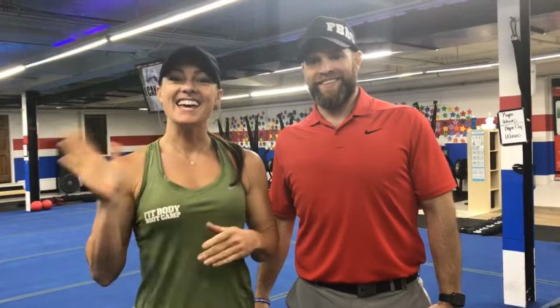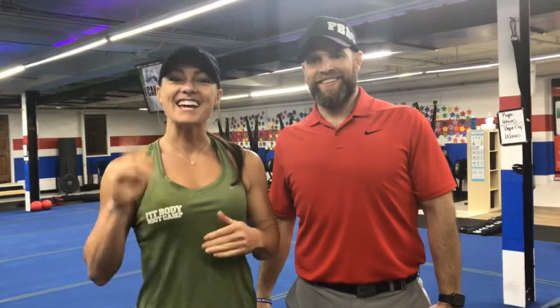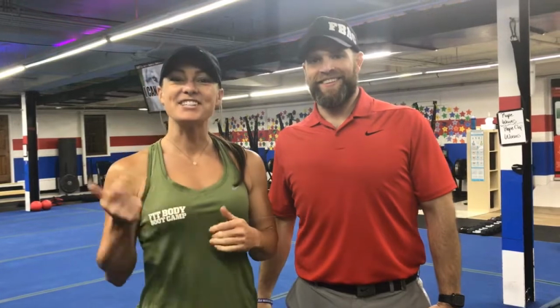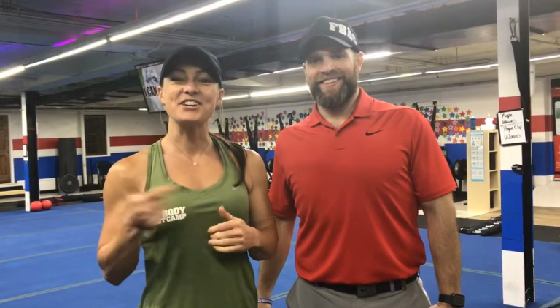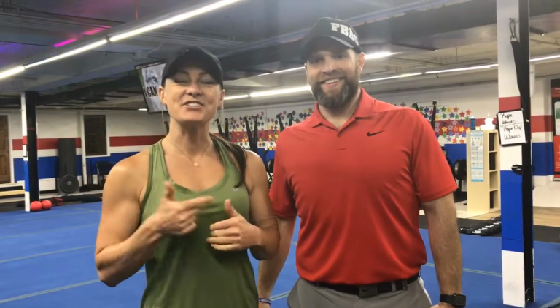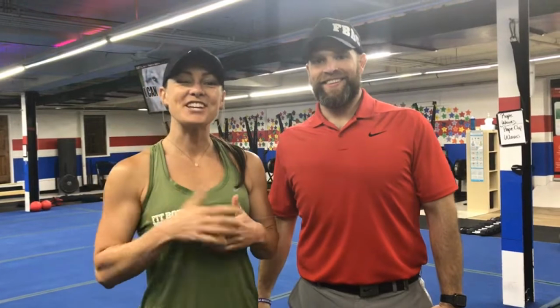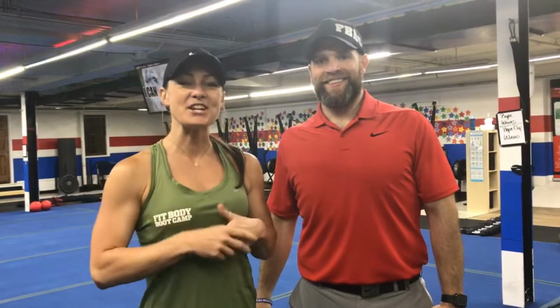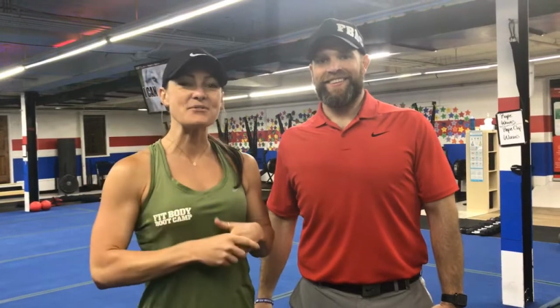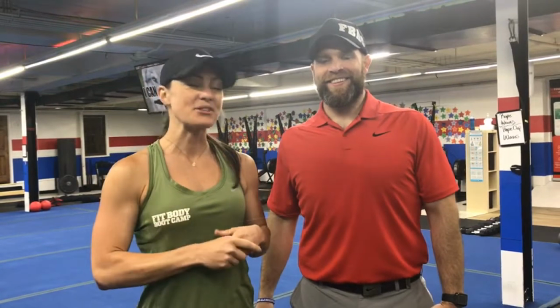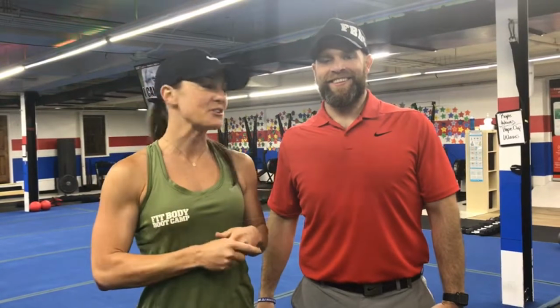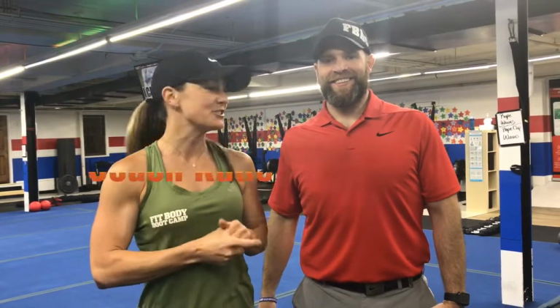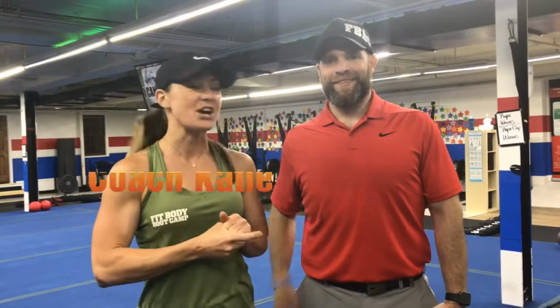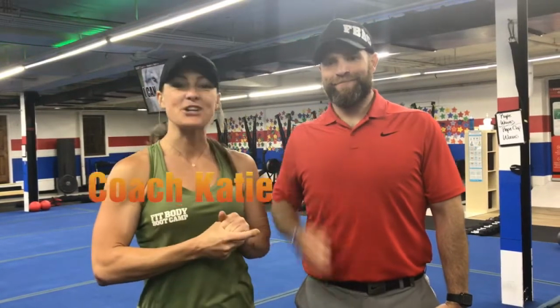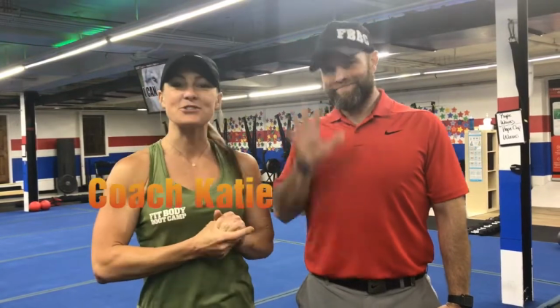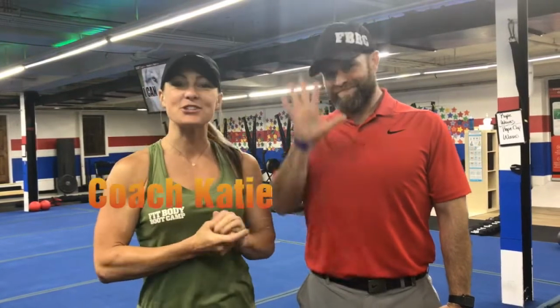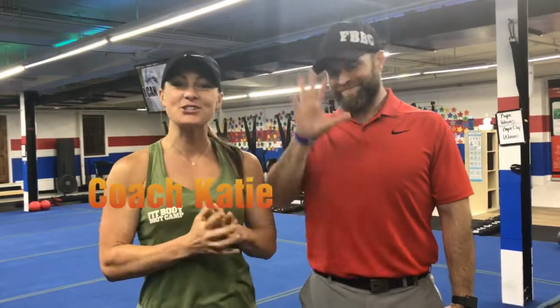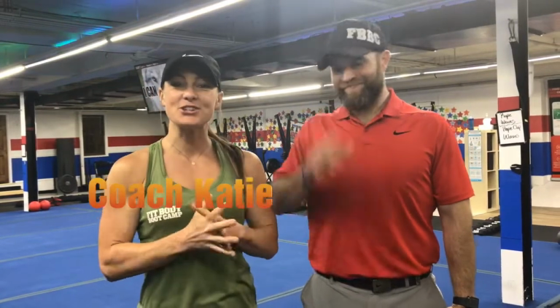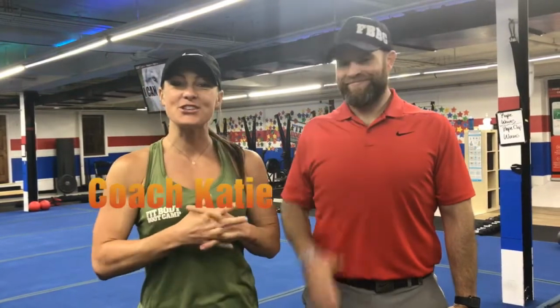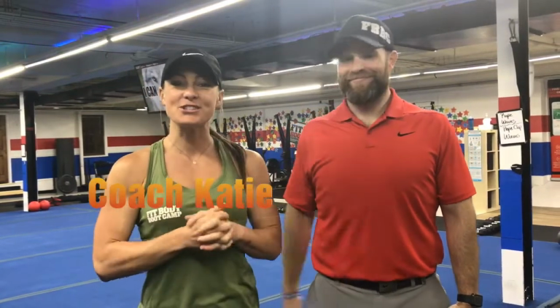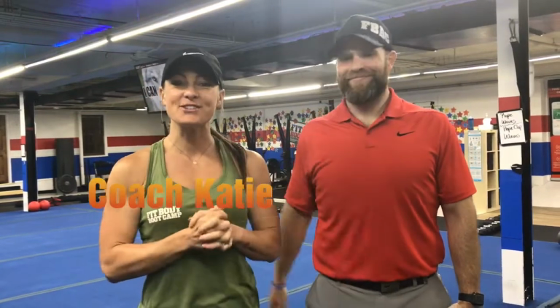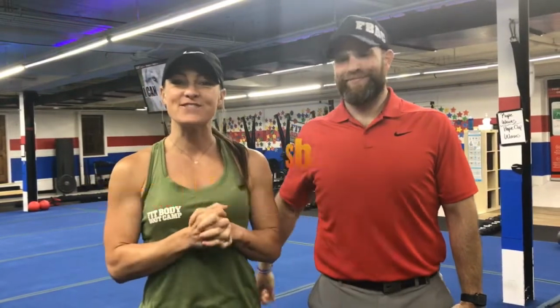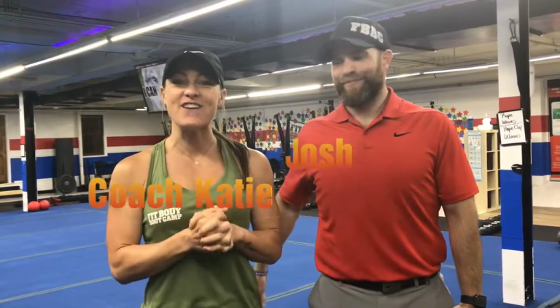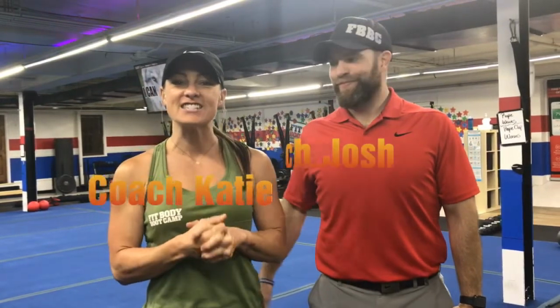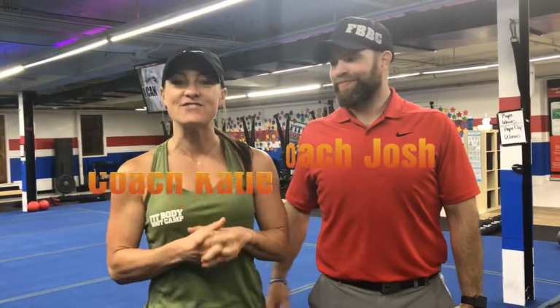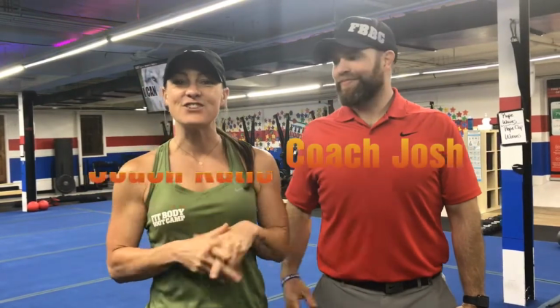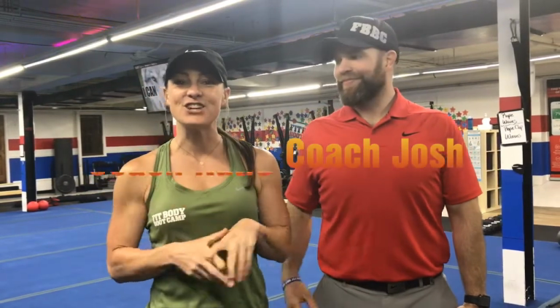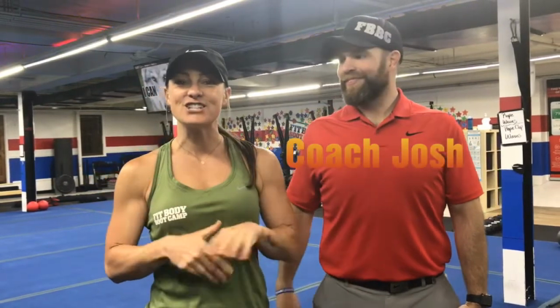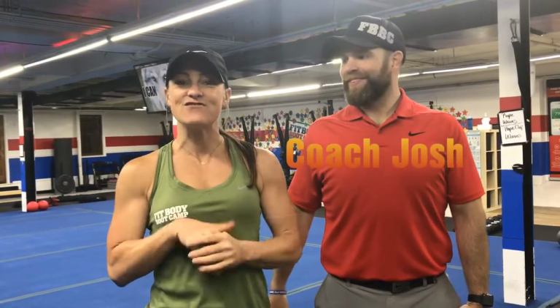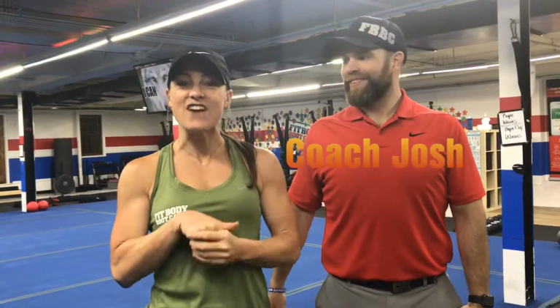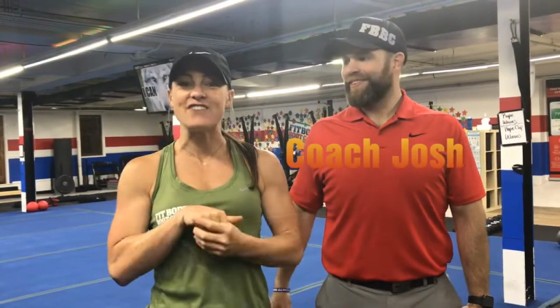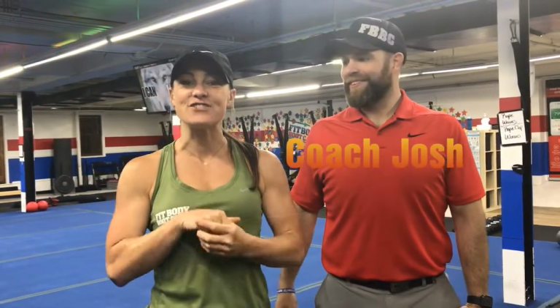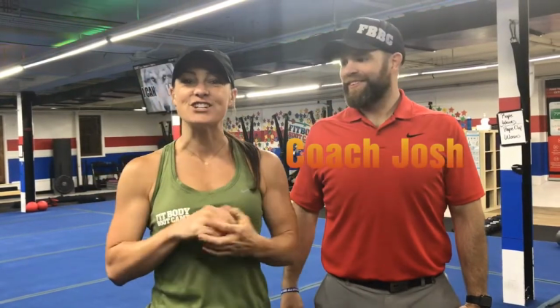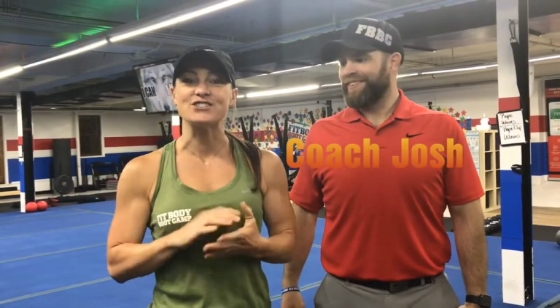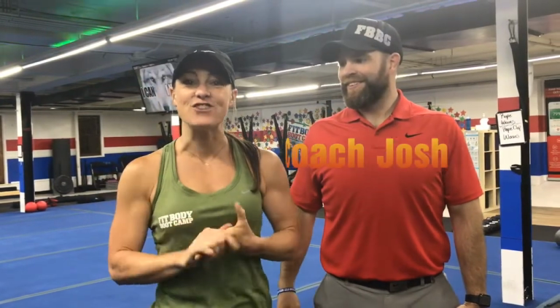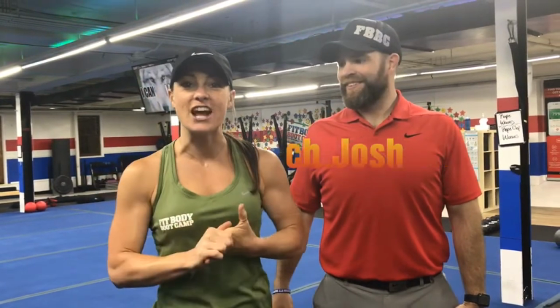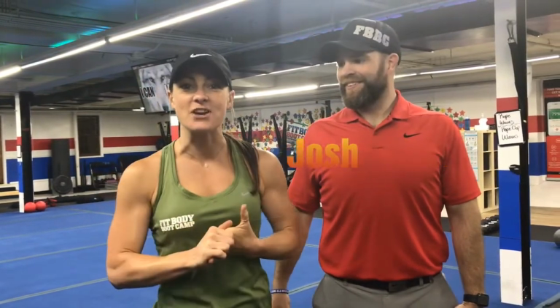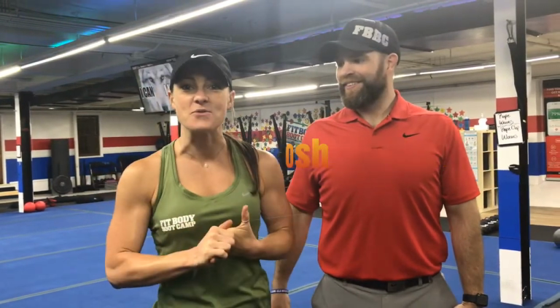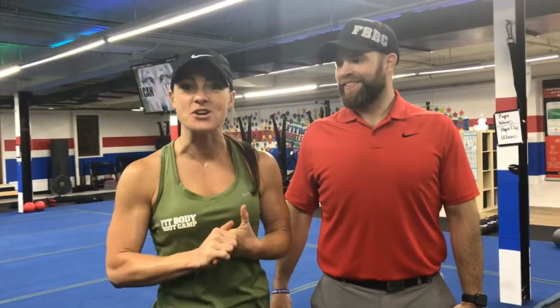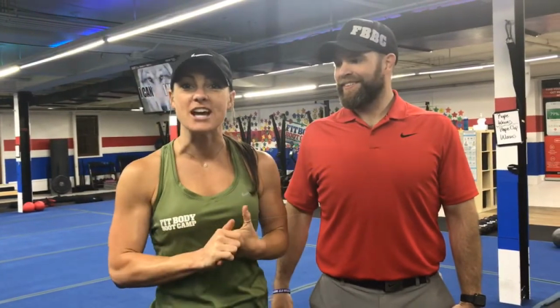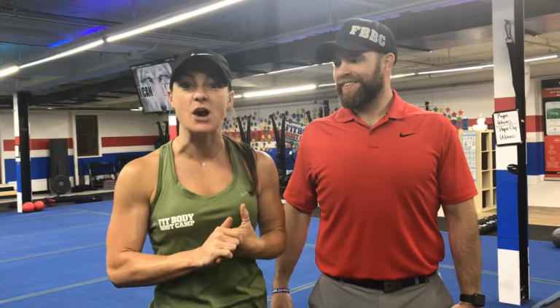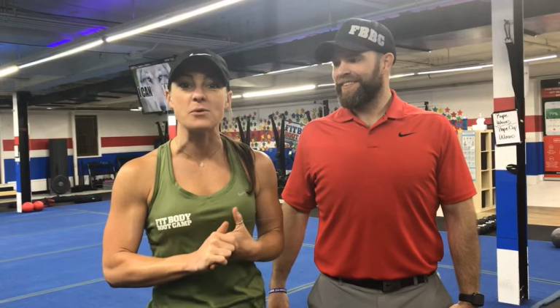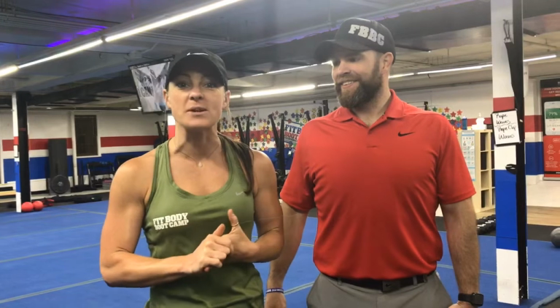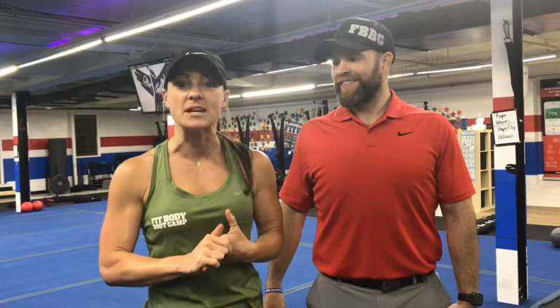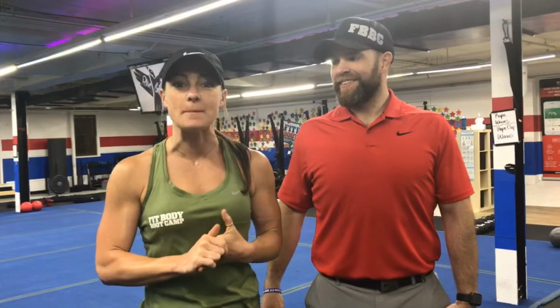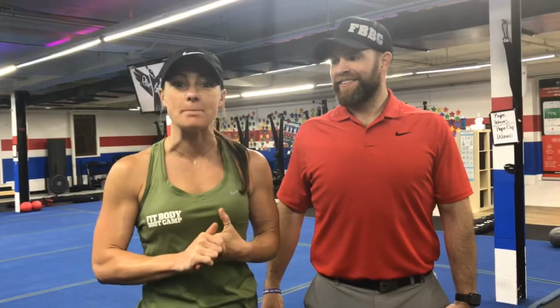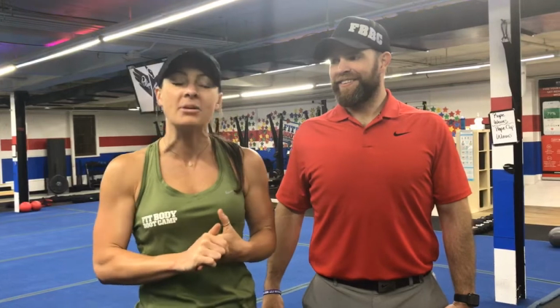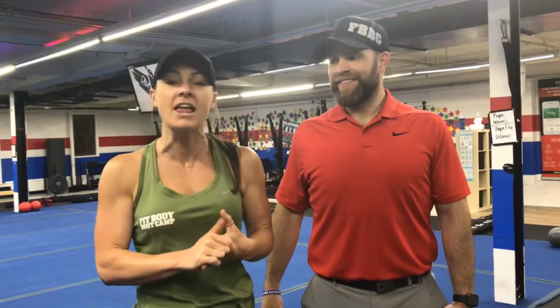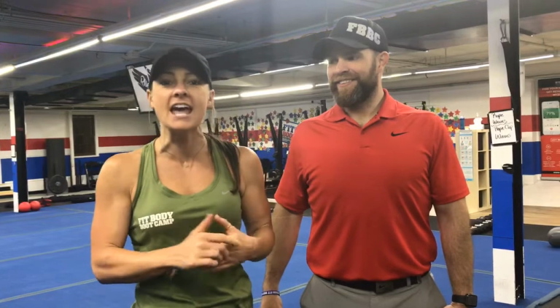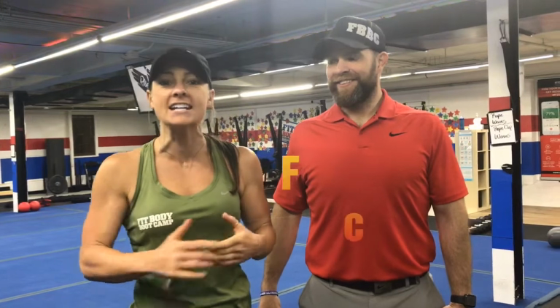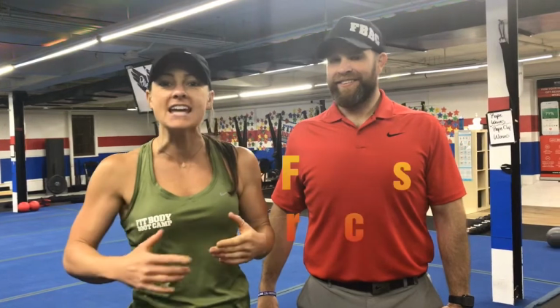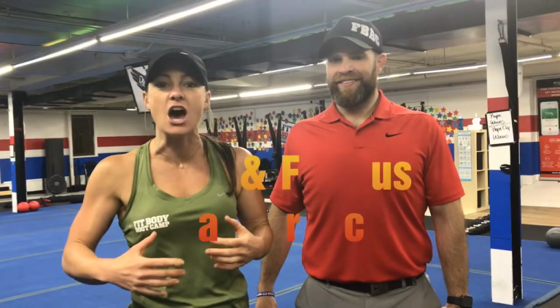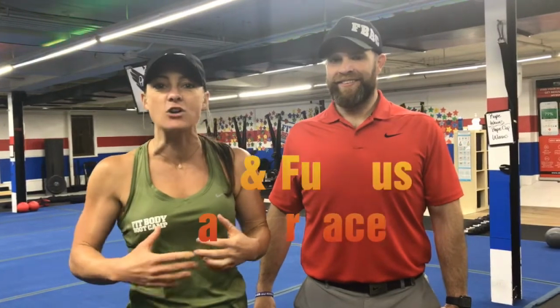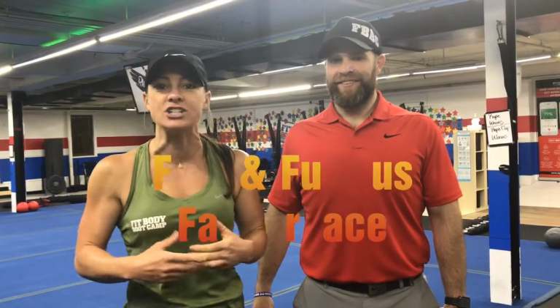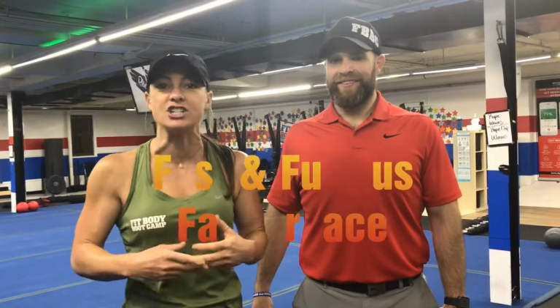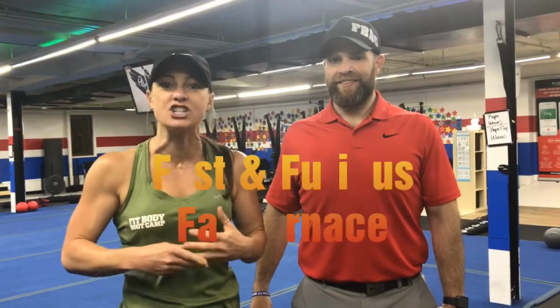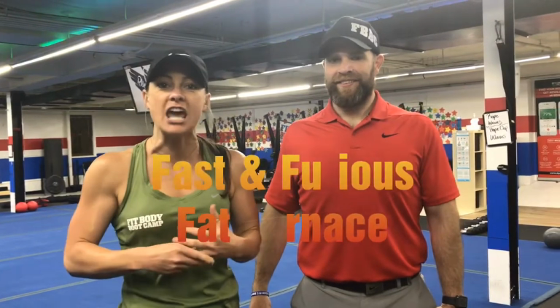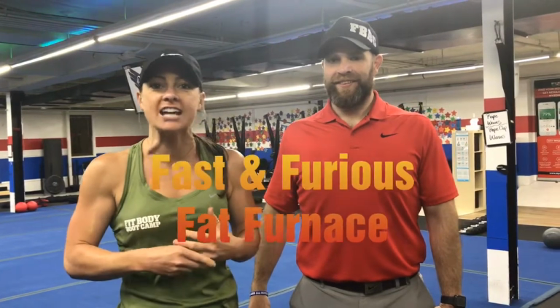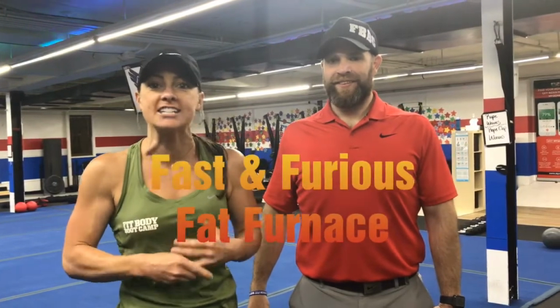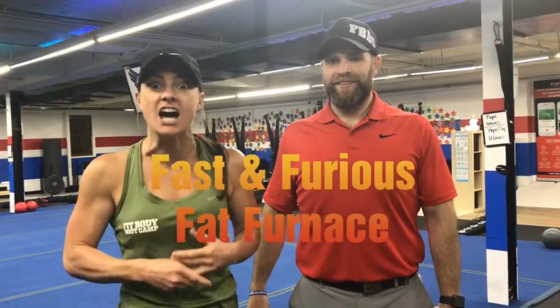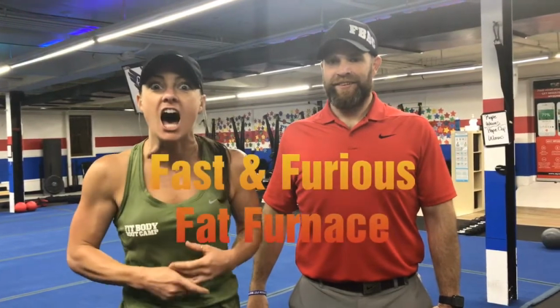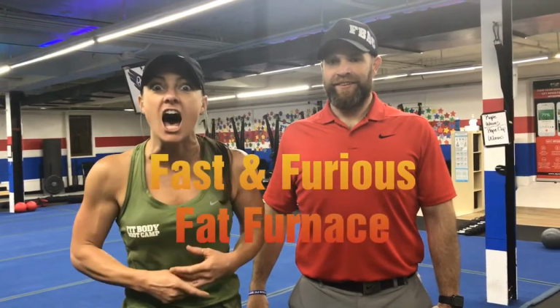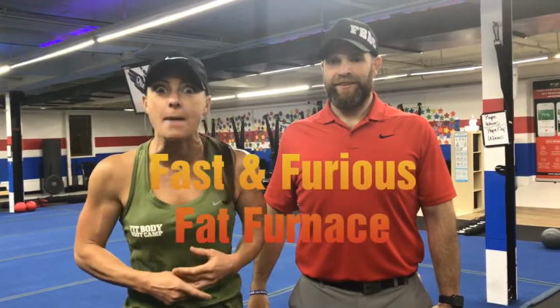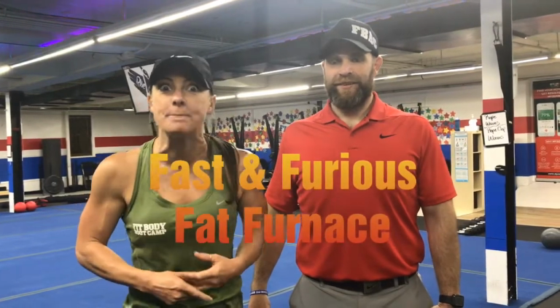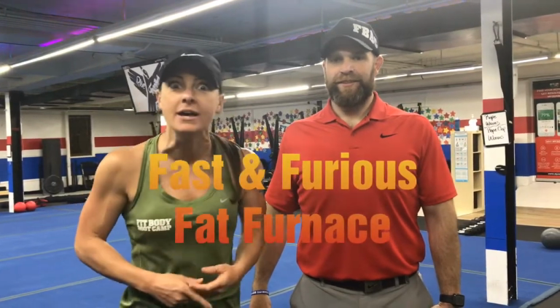Hey guys, Coach Katie here with Coach Josh. We're going to show you this week's Fast and Furious Fat Furnace Friday workout where we're getting planked out and jacked.